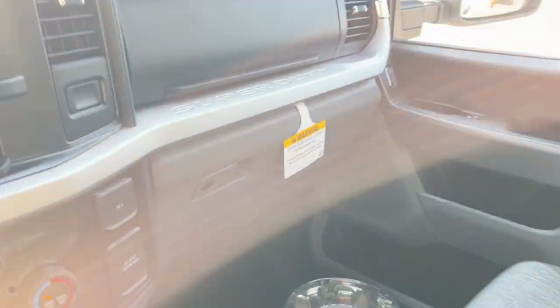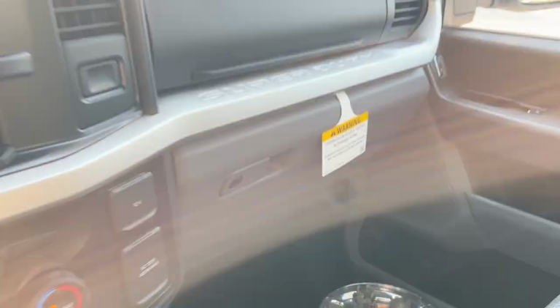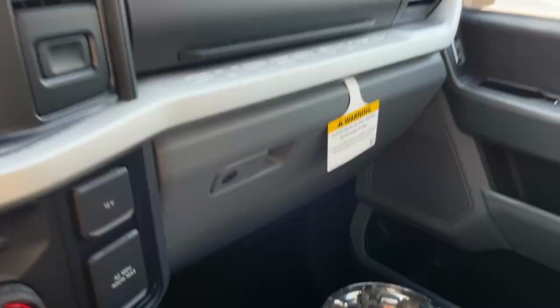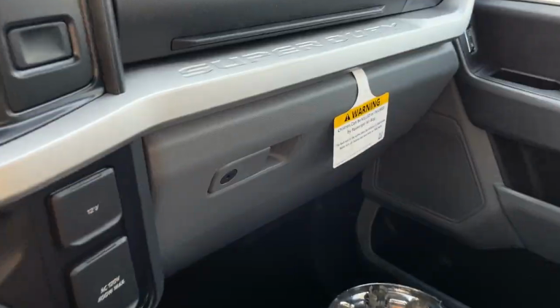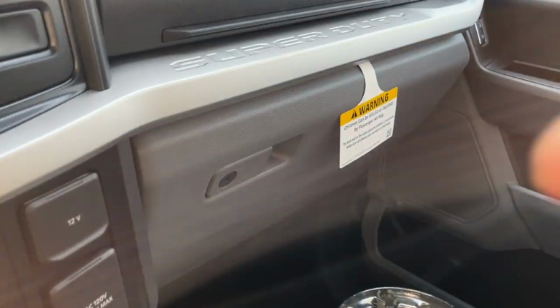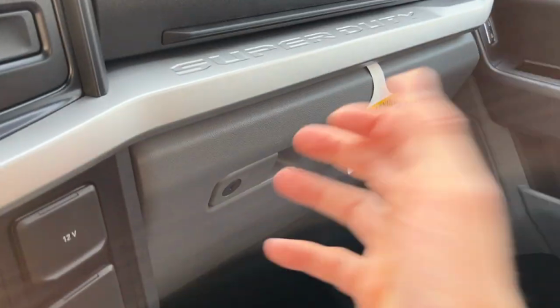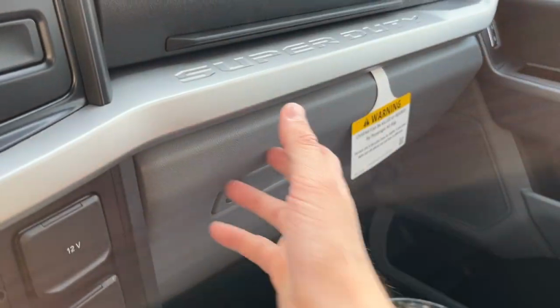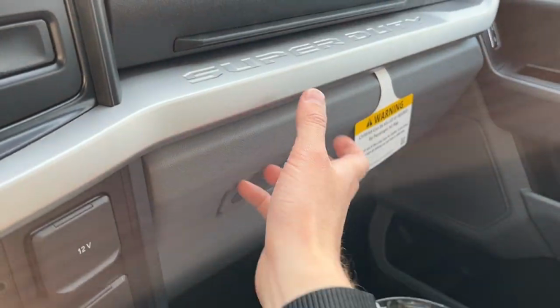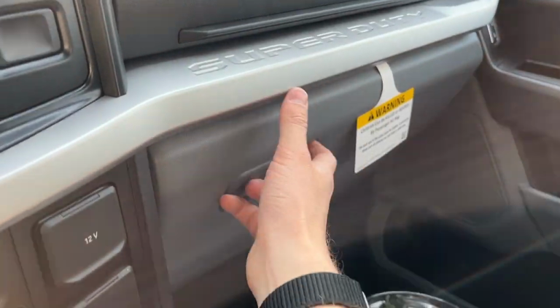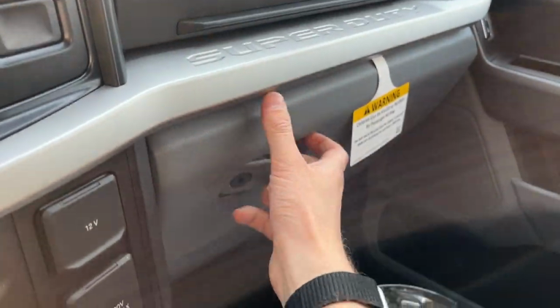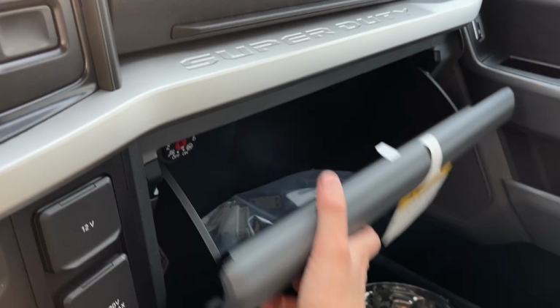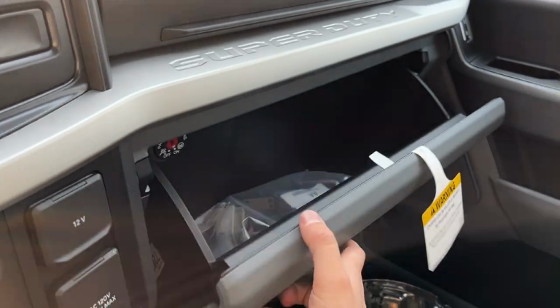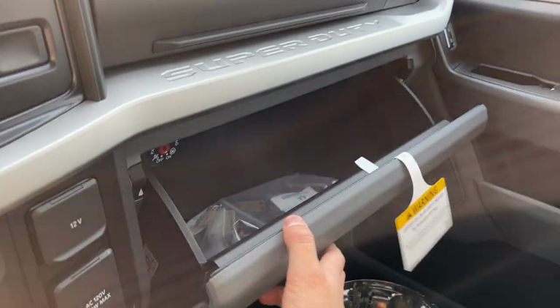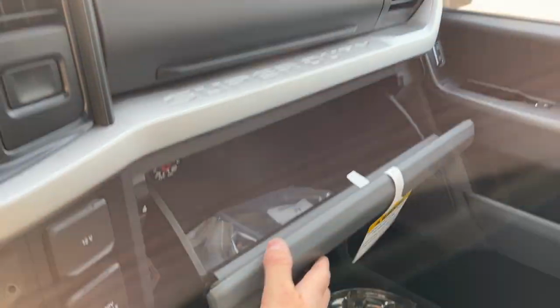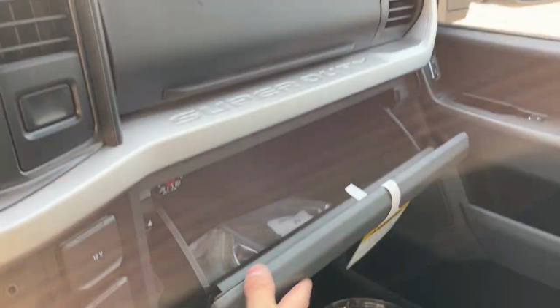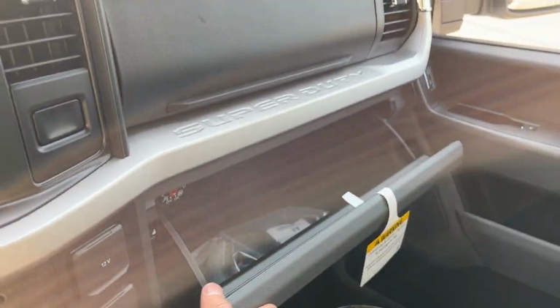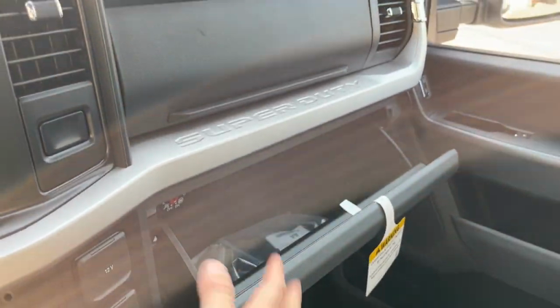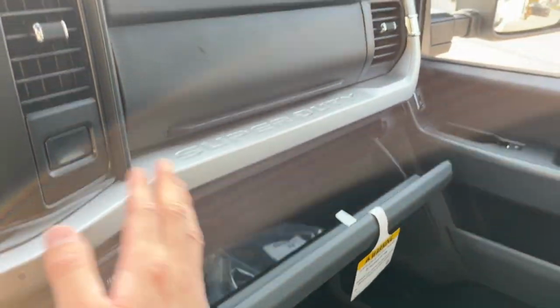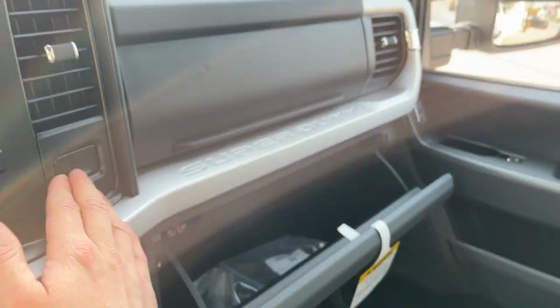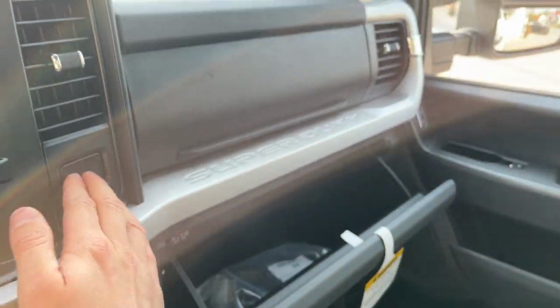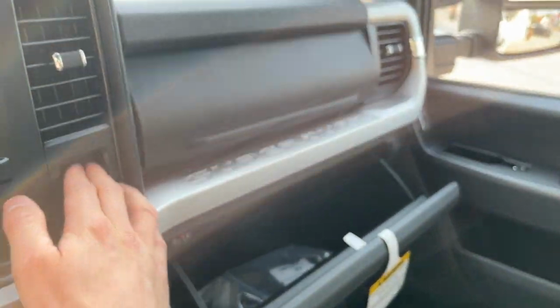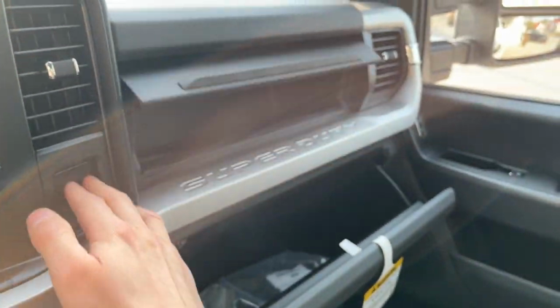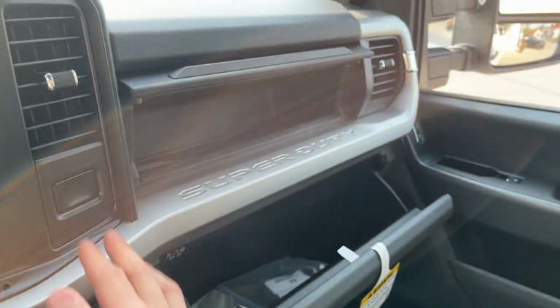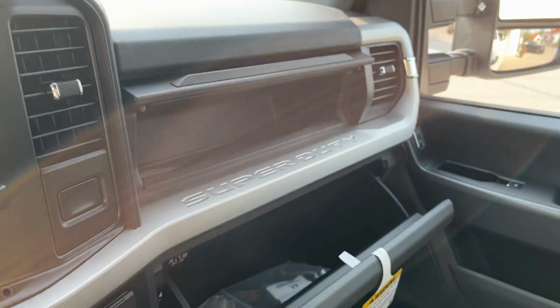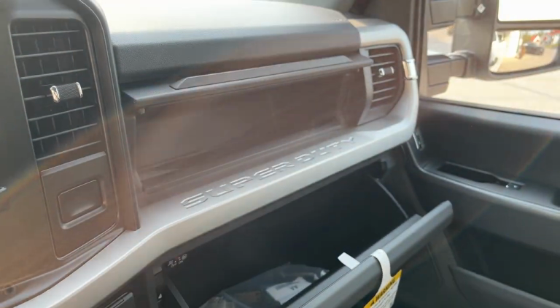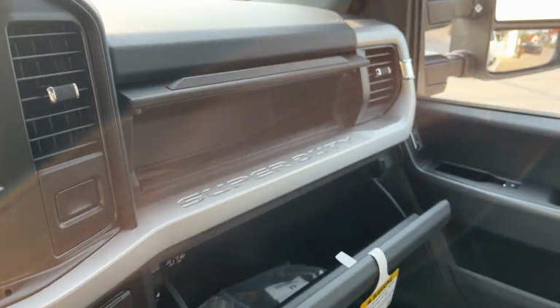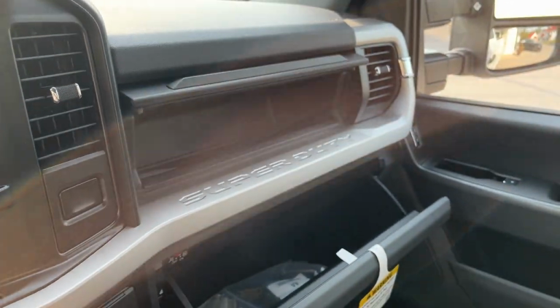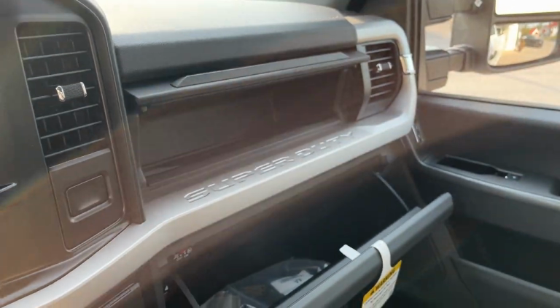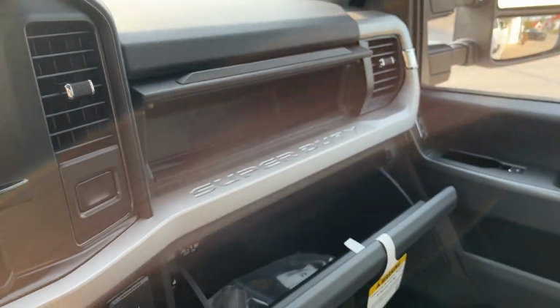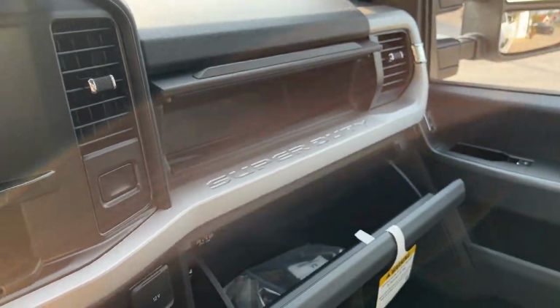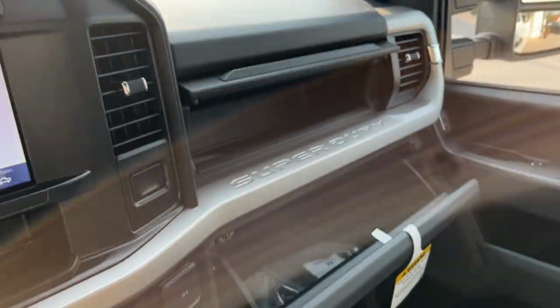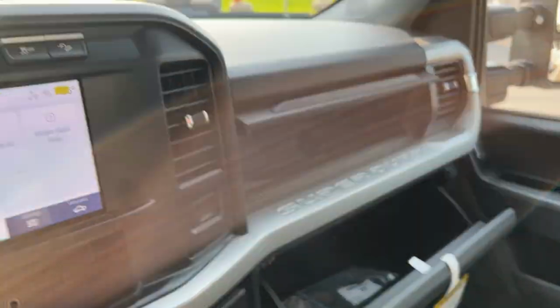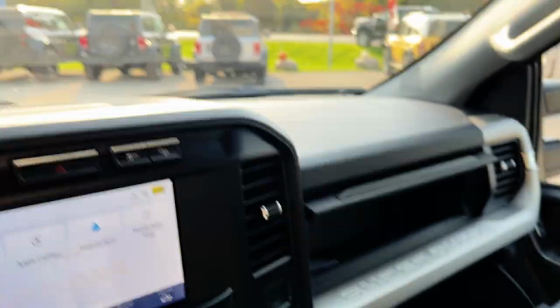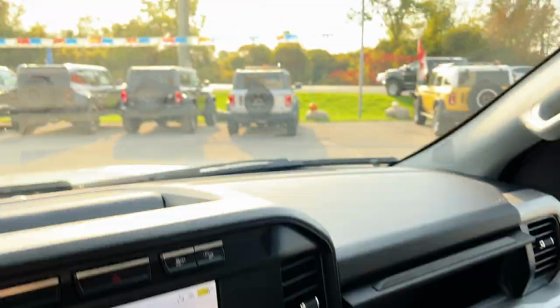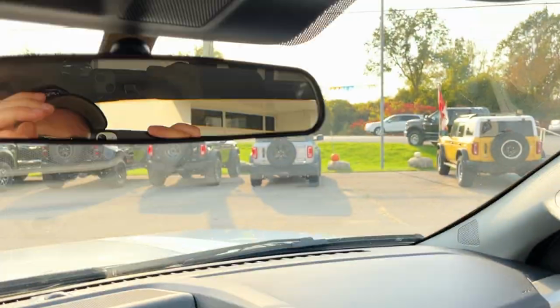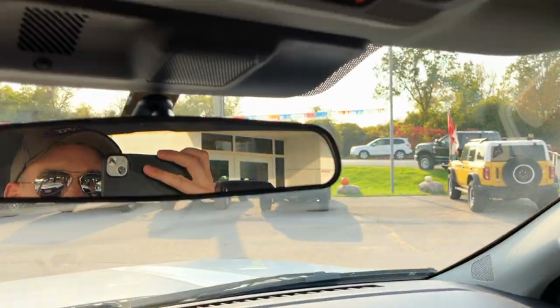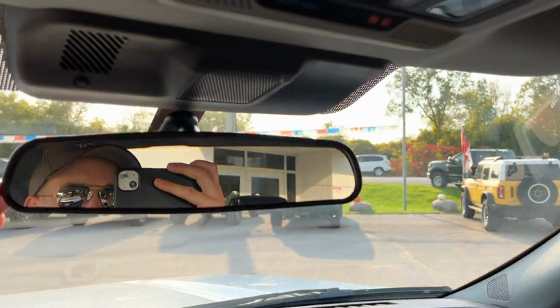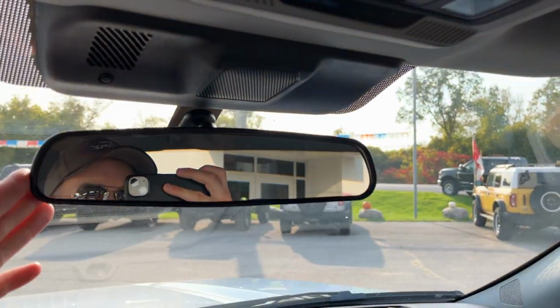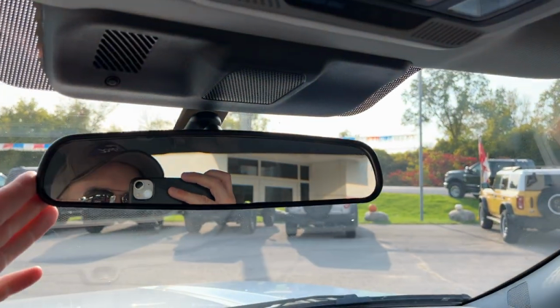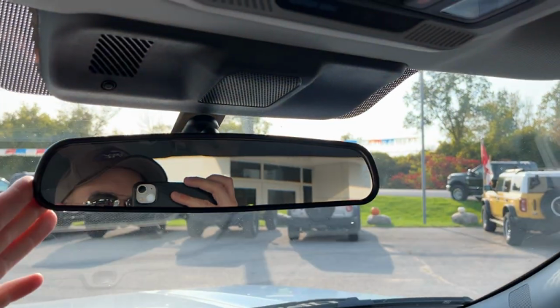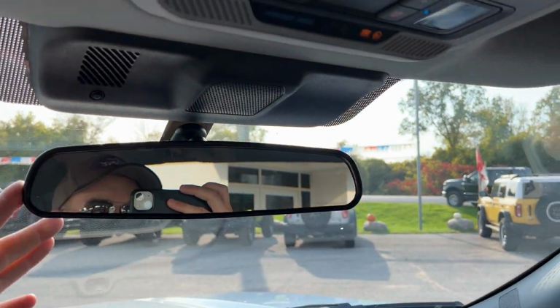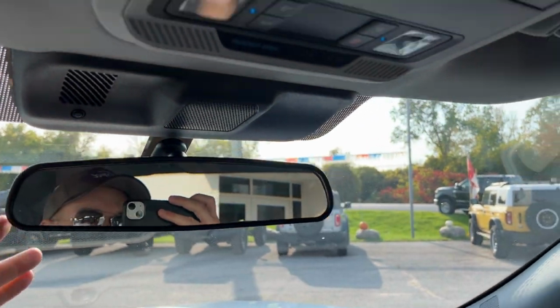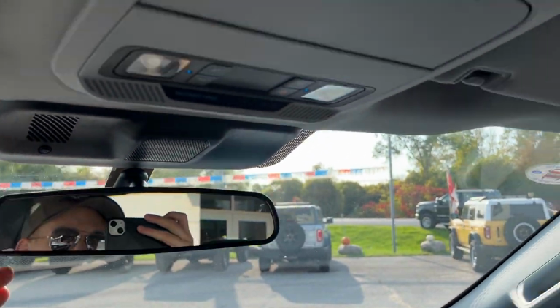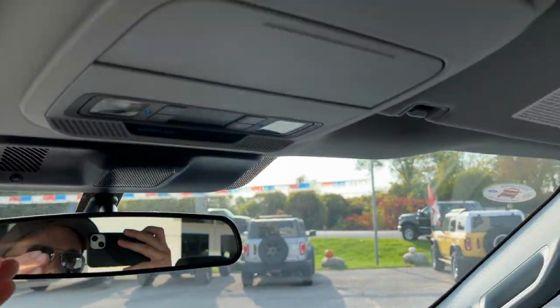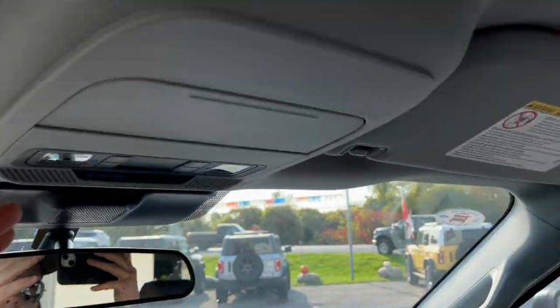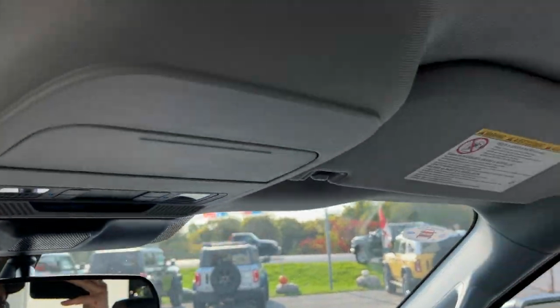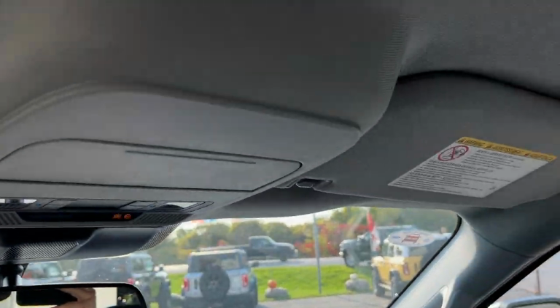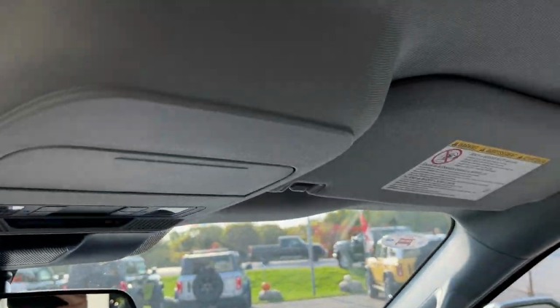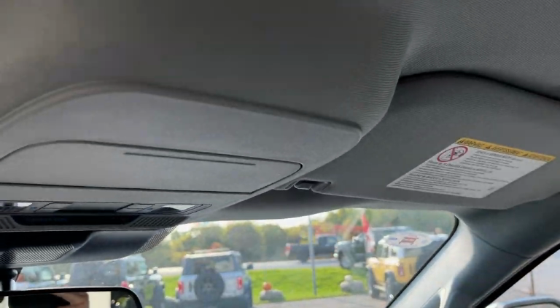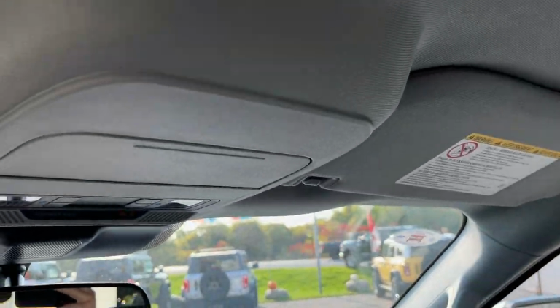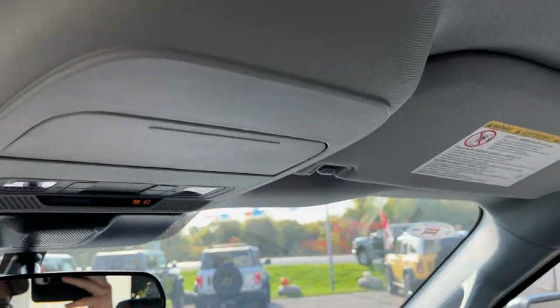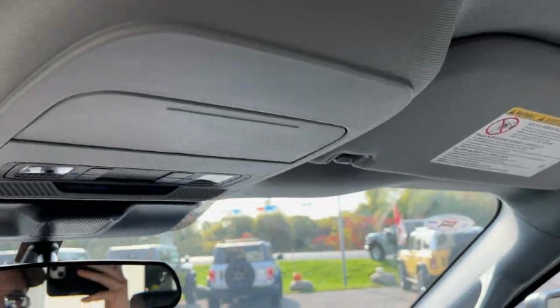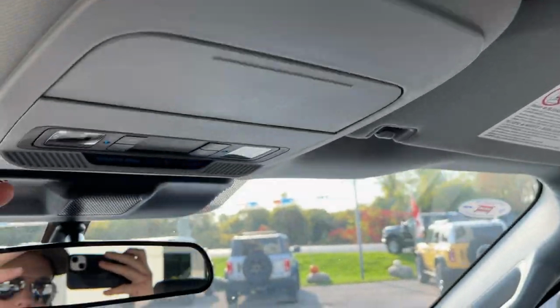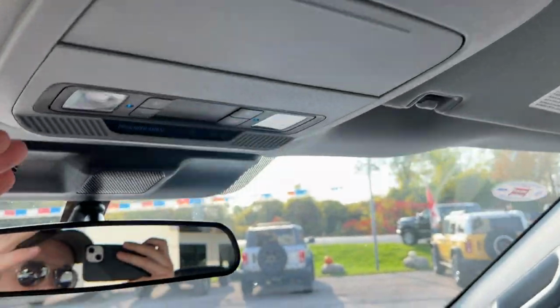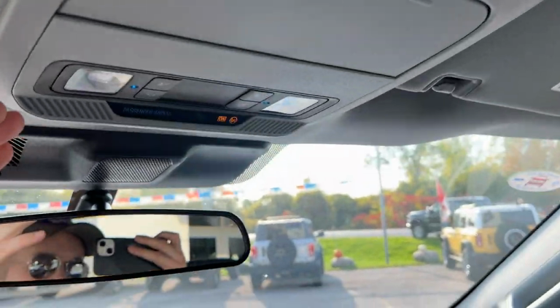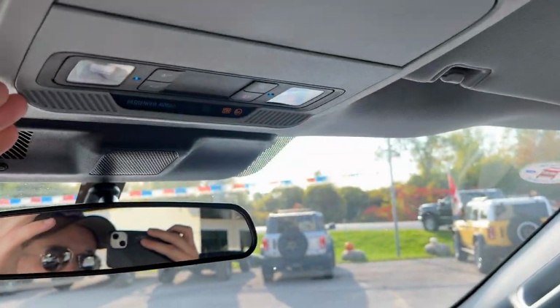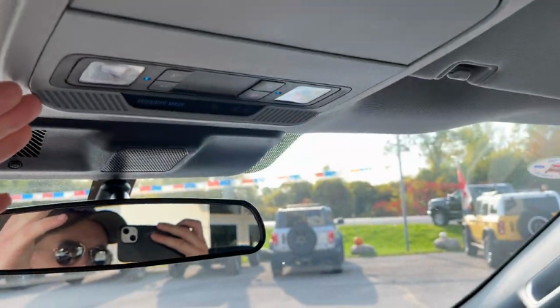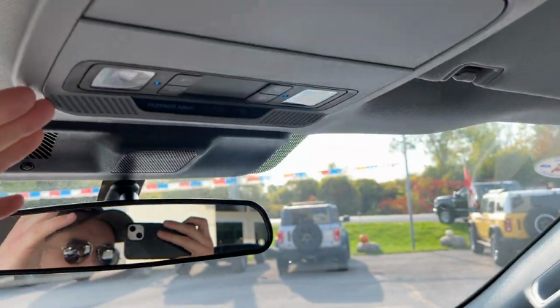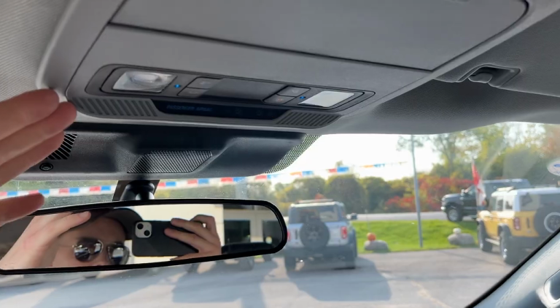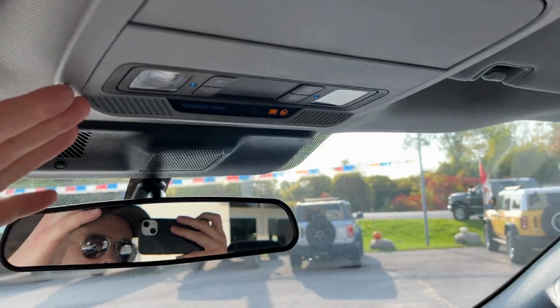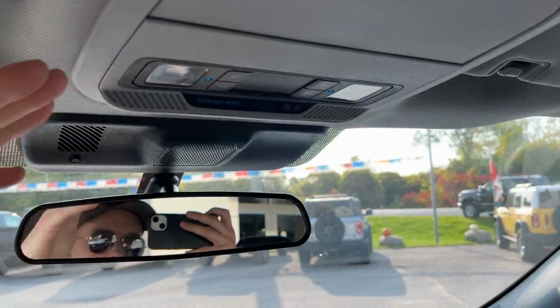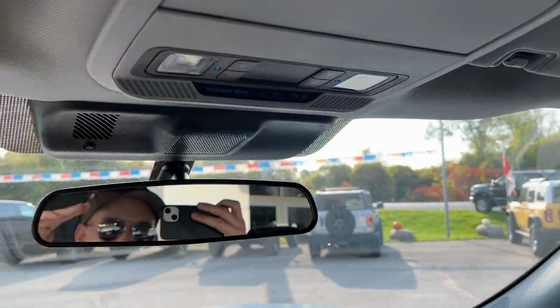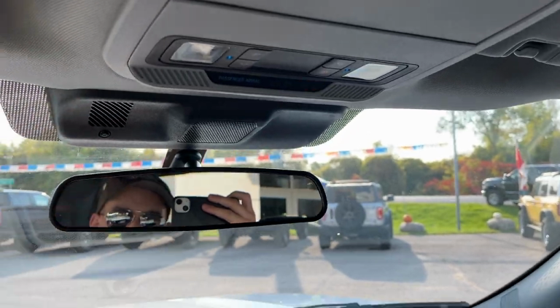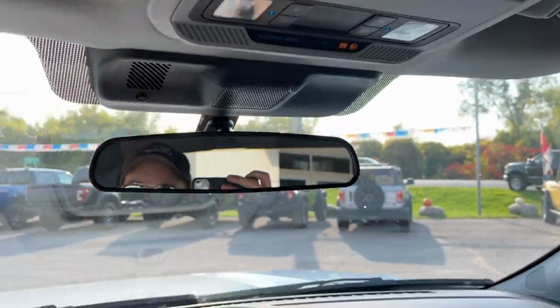More storage in the lockable glove box and just above that. And then you have your rear view mirror, a spot for your sunglasses, and your reading lights.